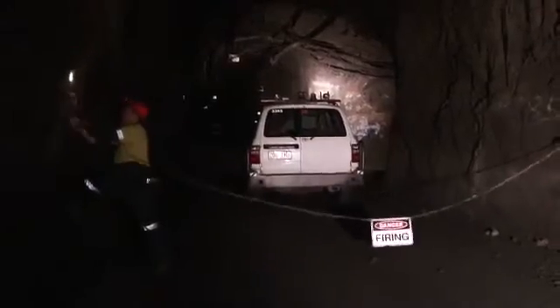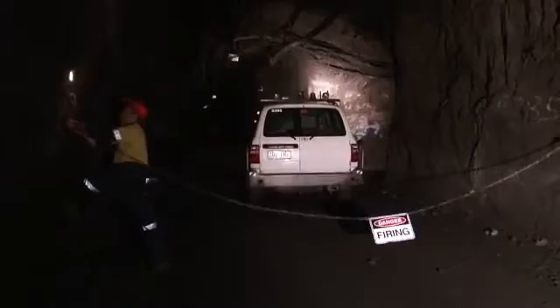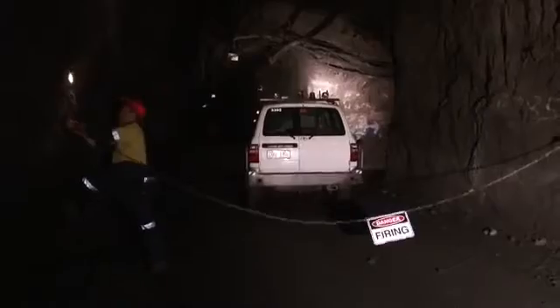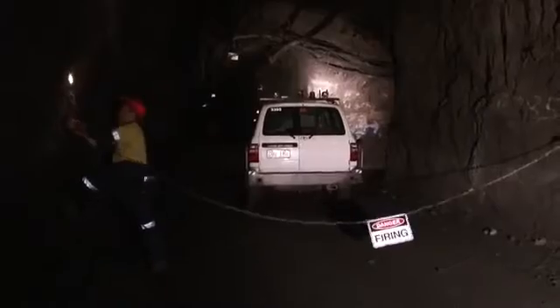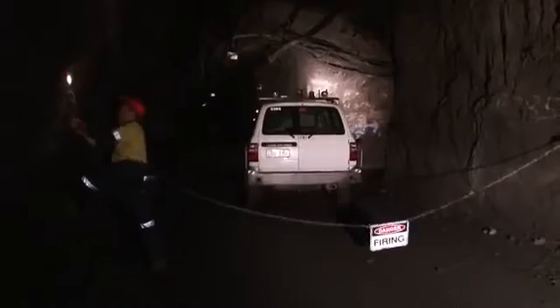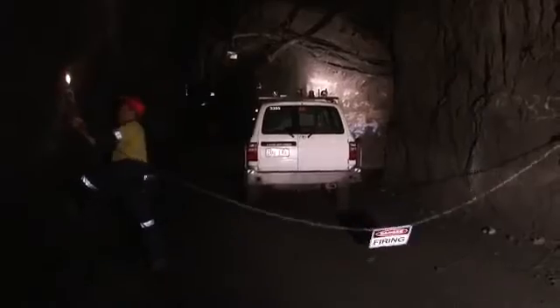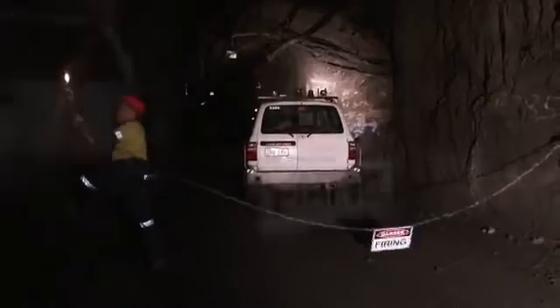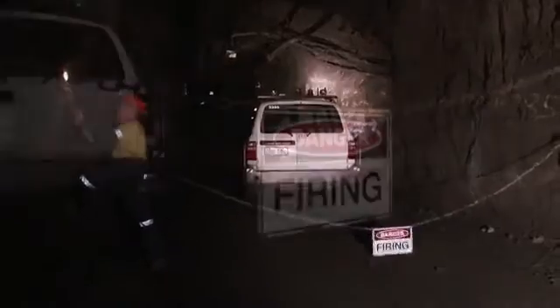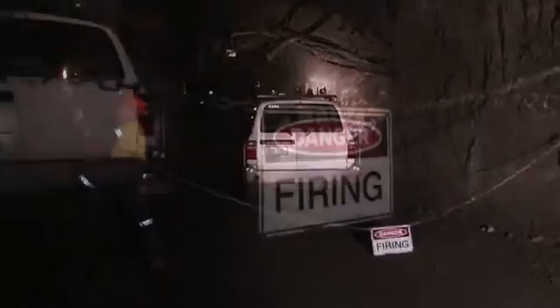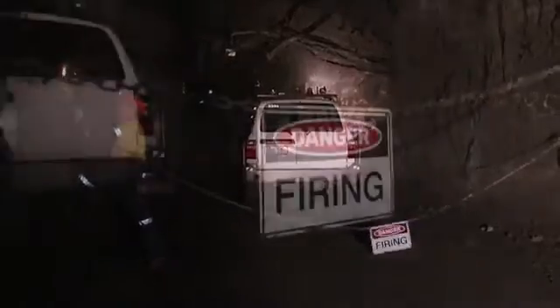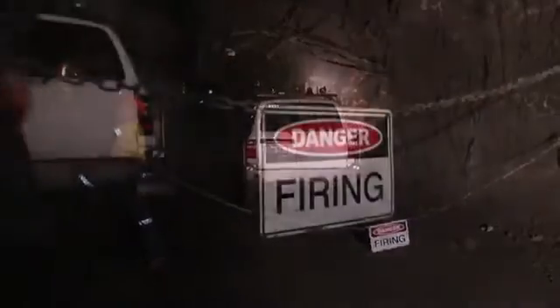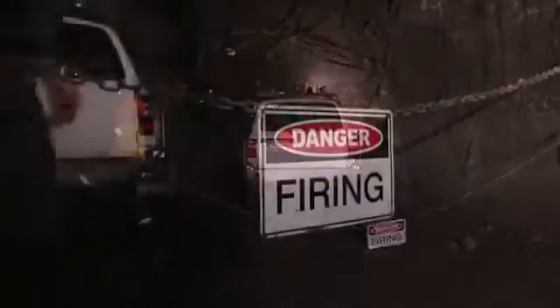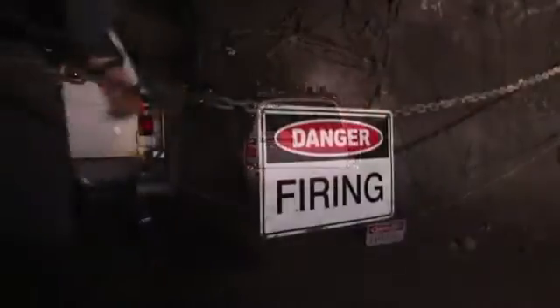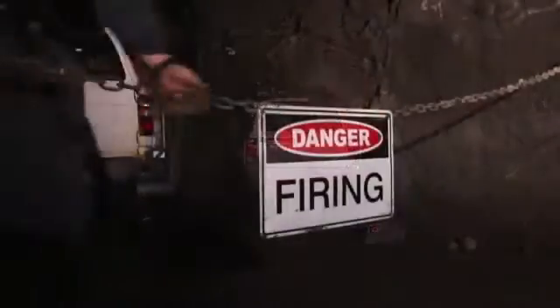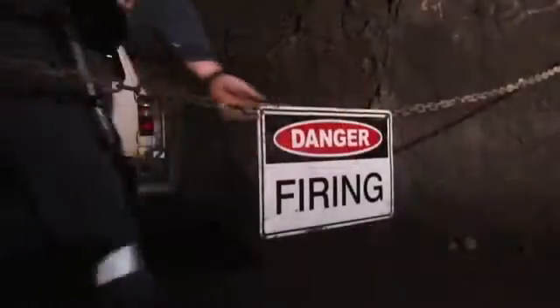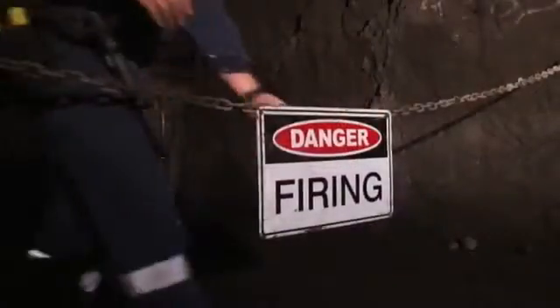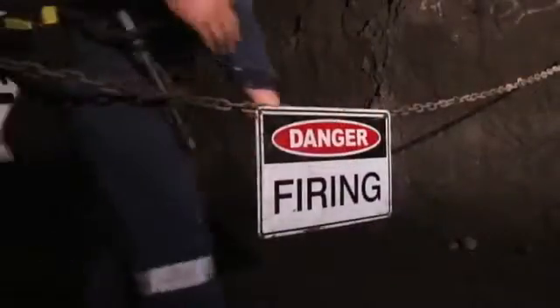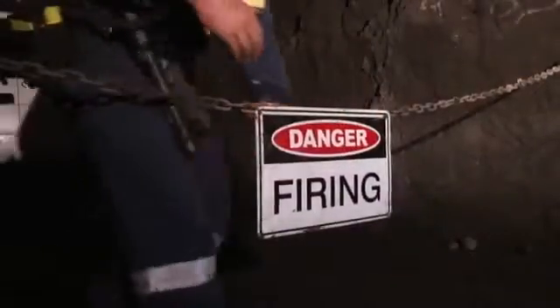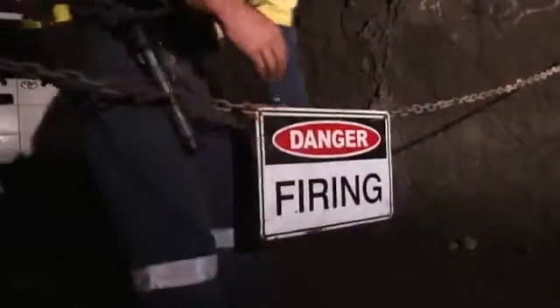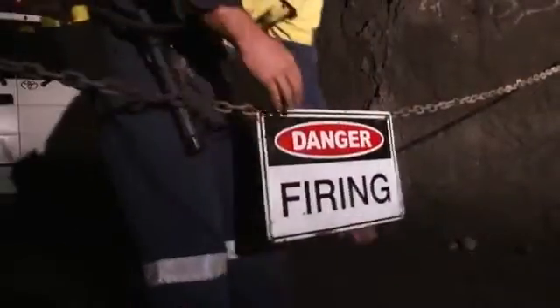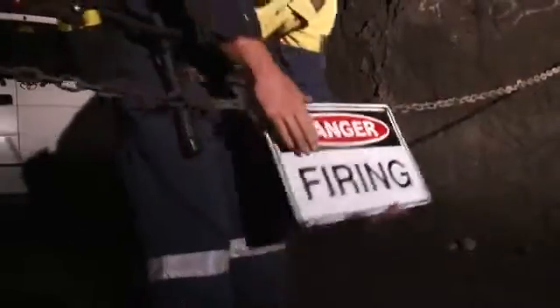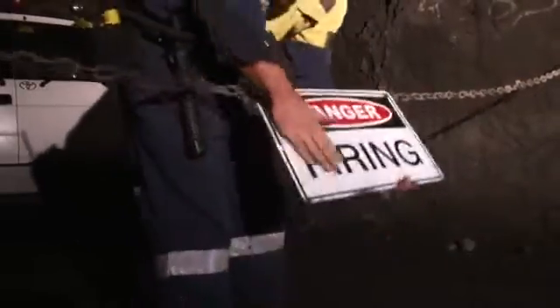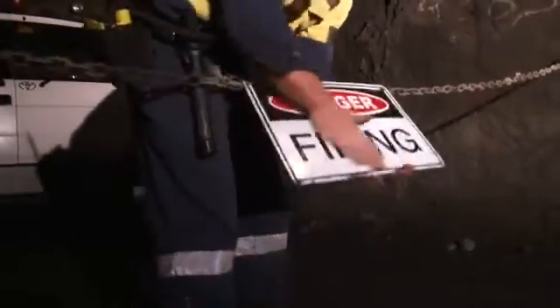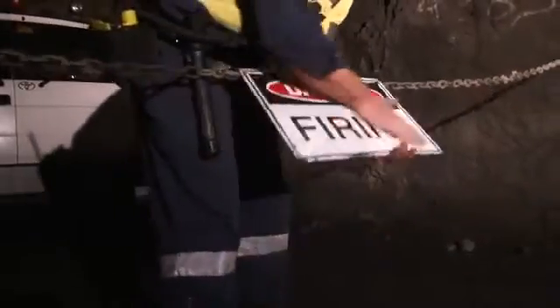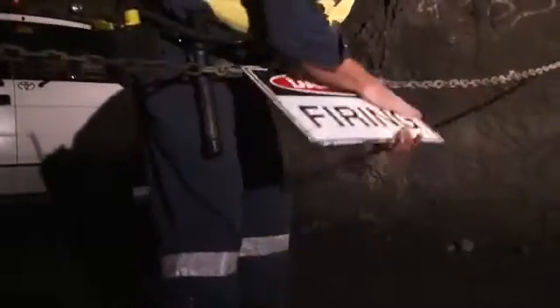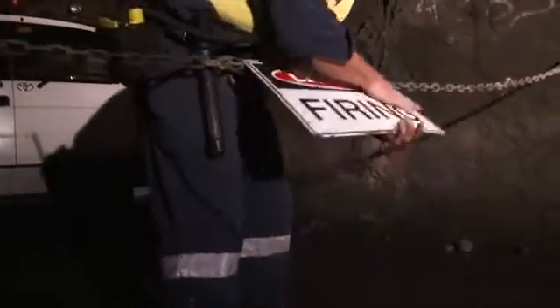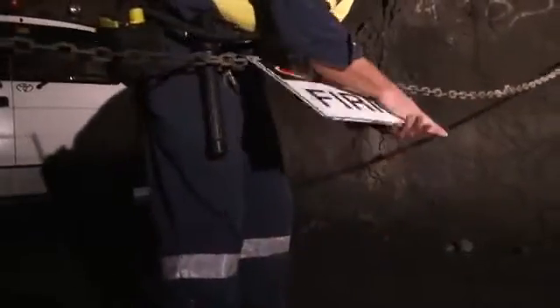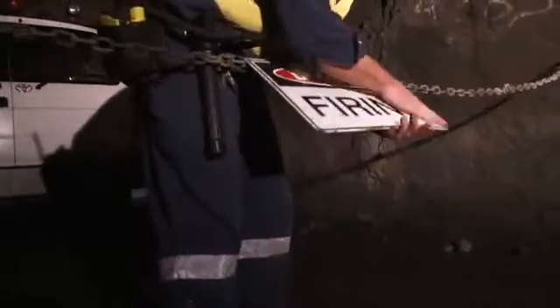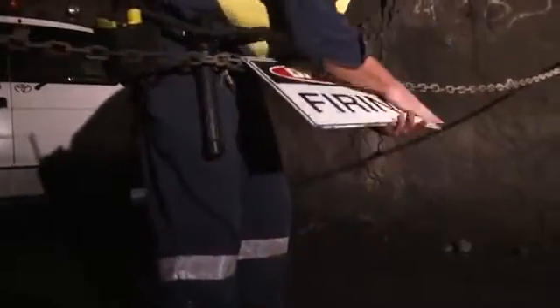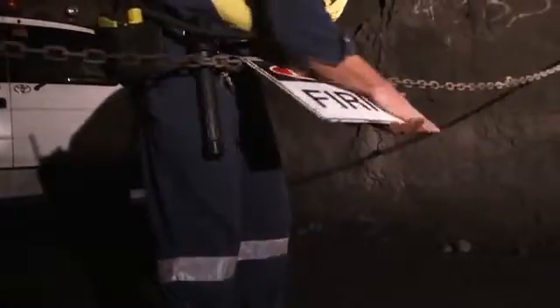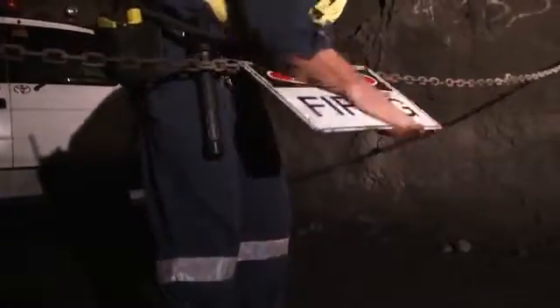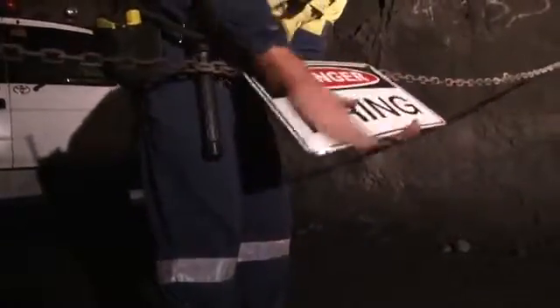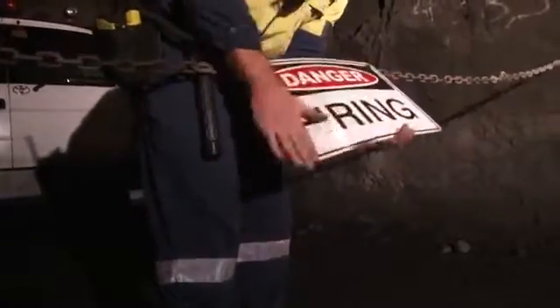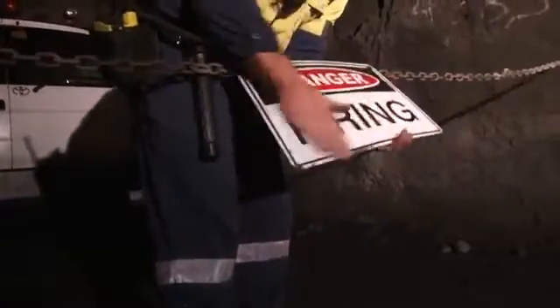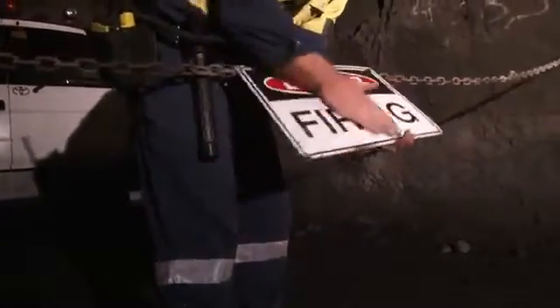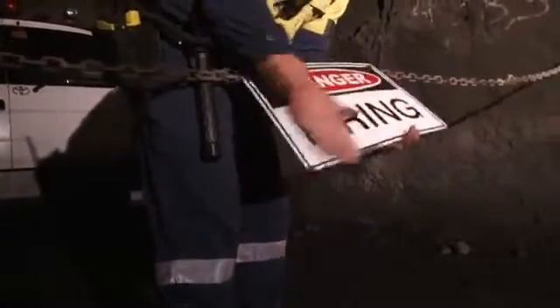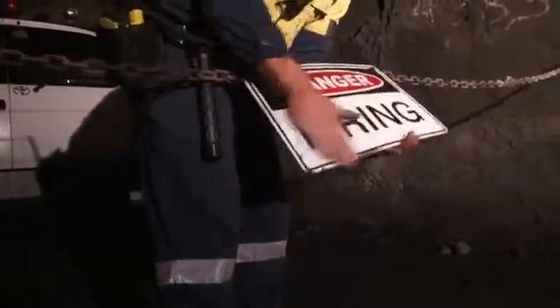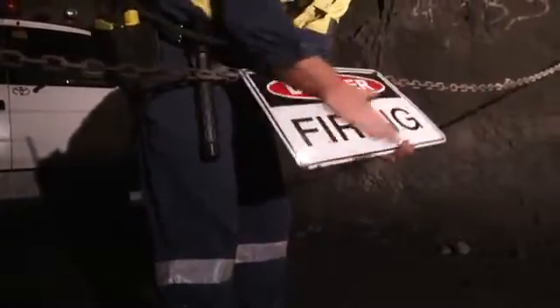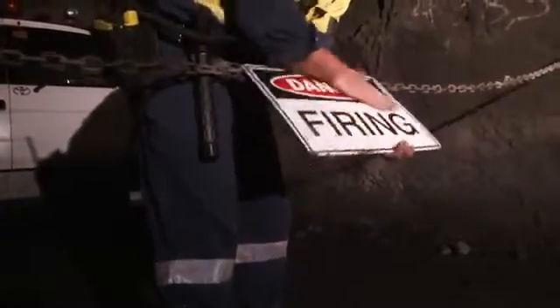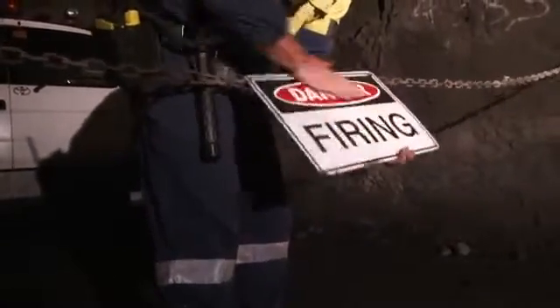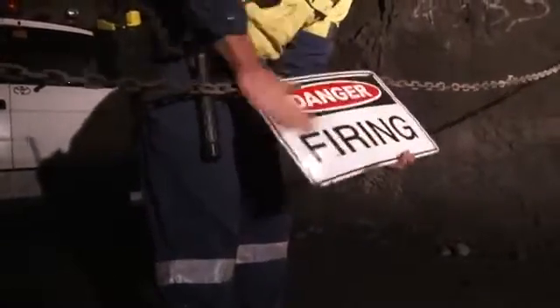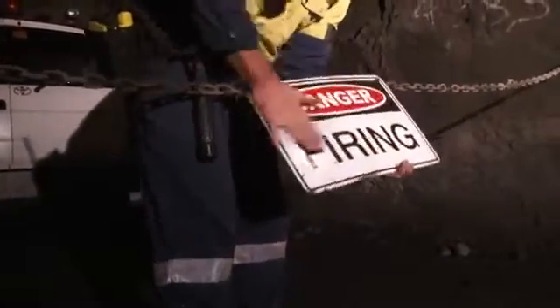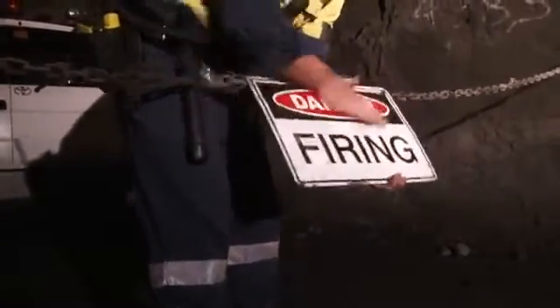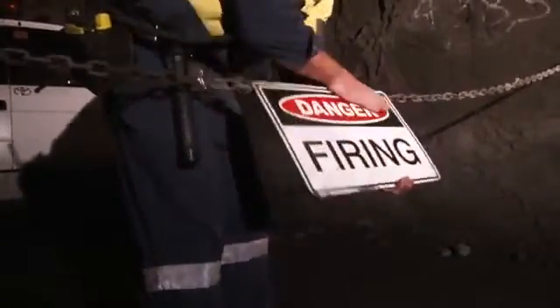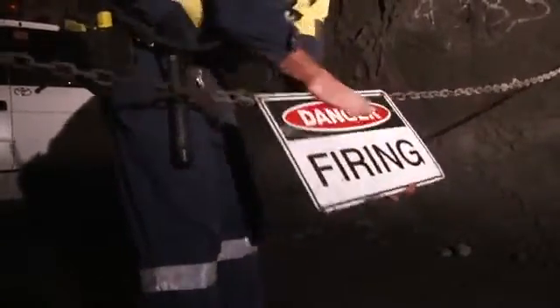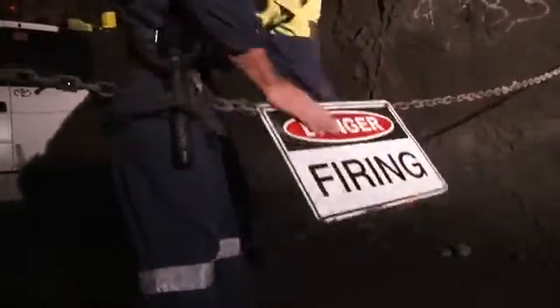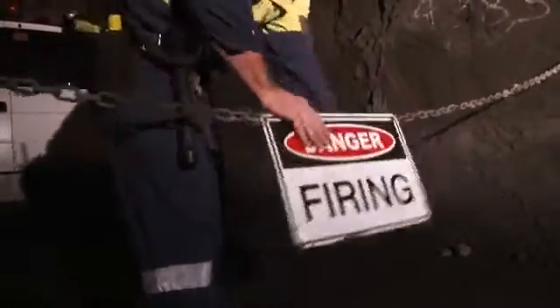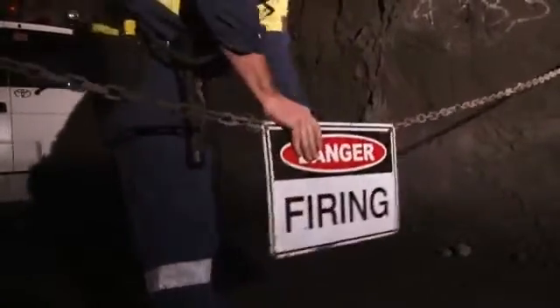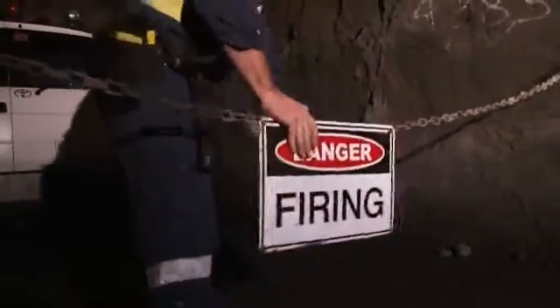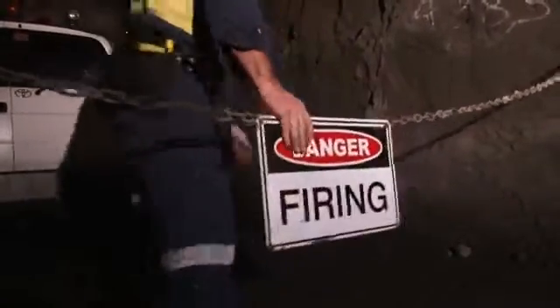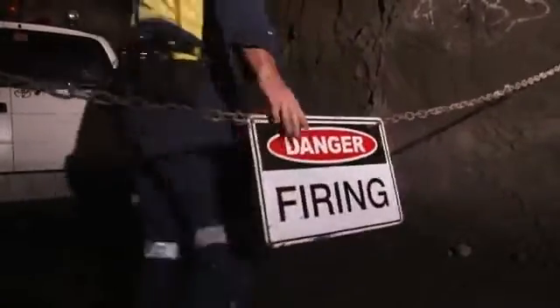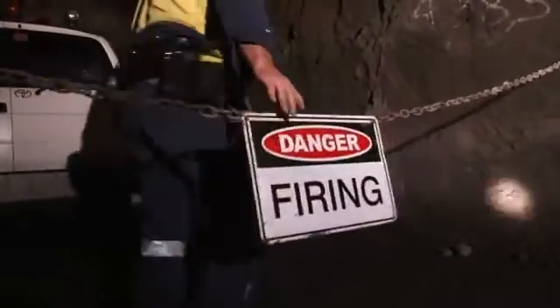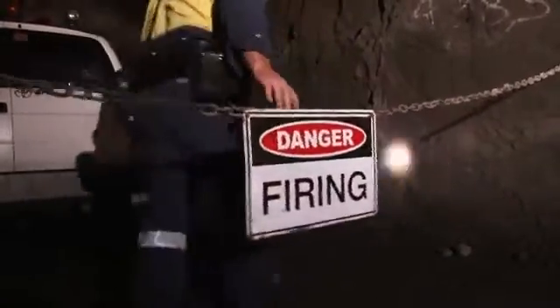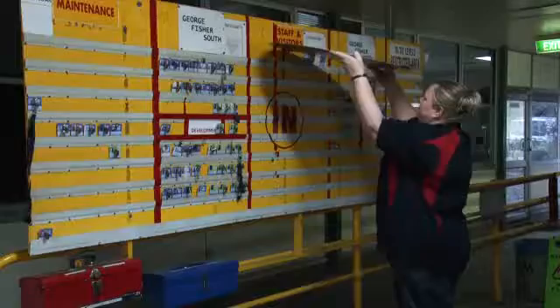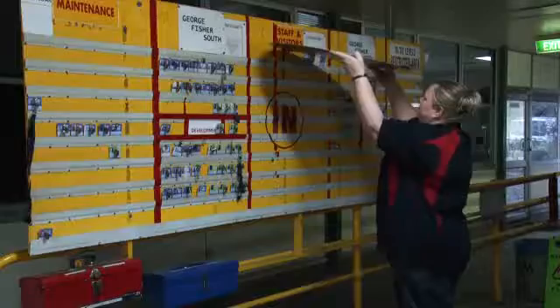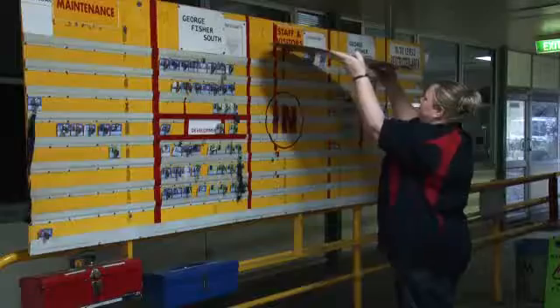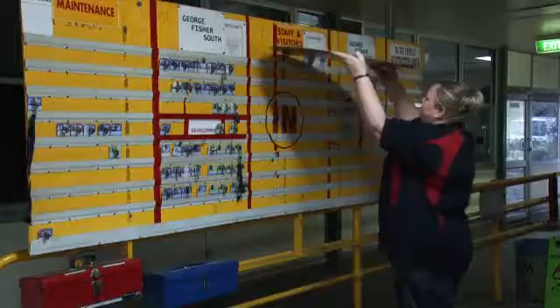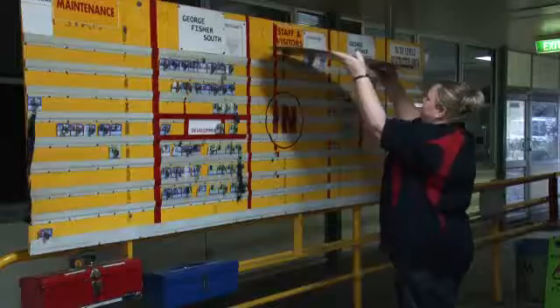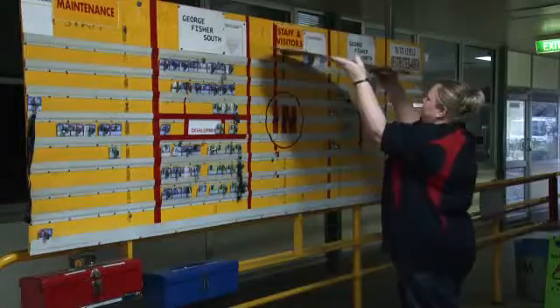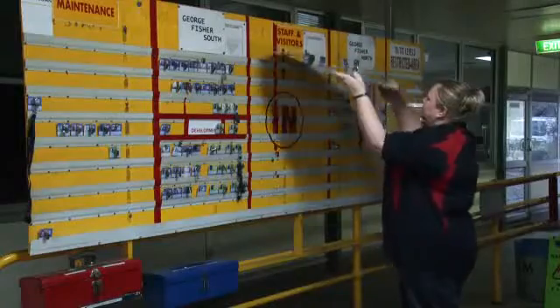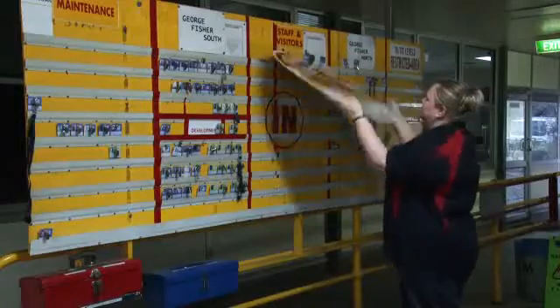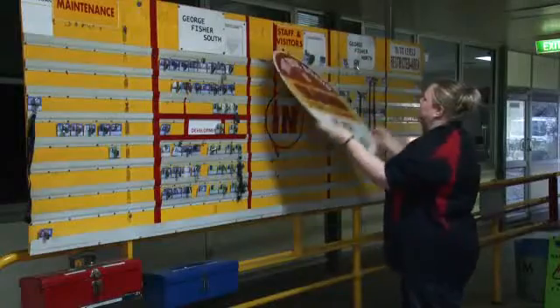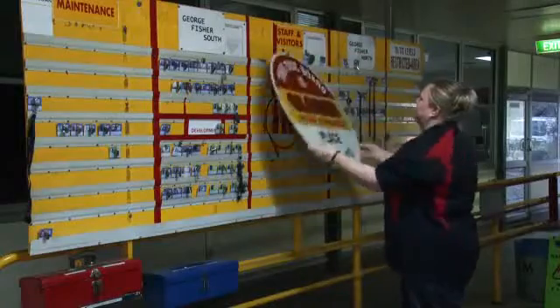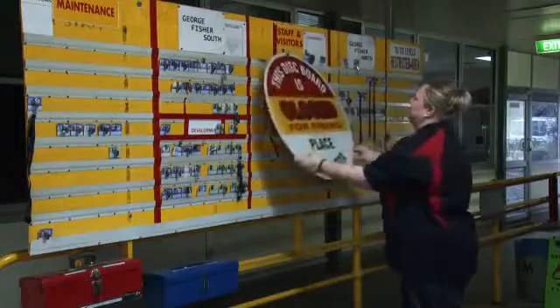There will be barricades and signage to inform you. Employees must be in a designated safe area during the firing.